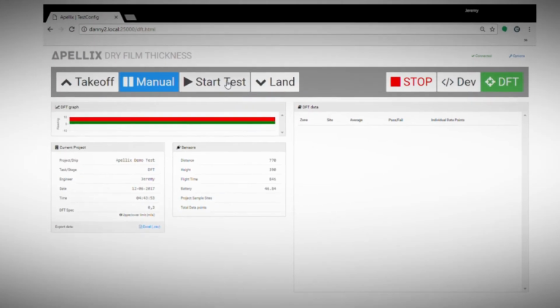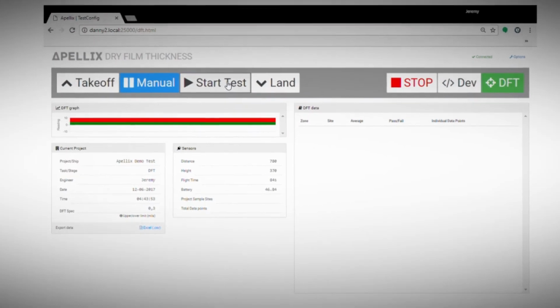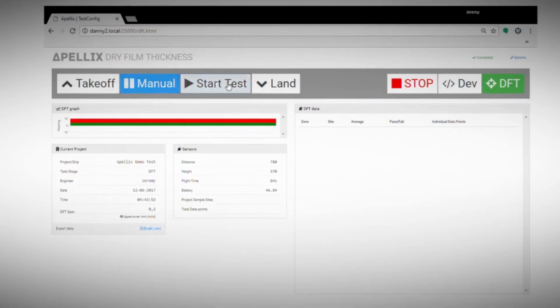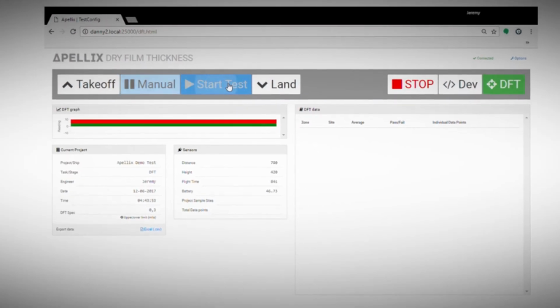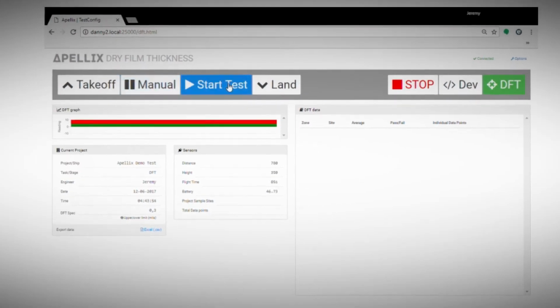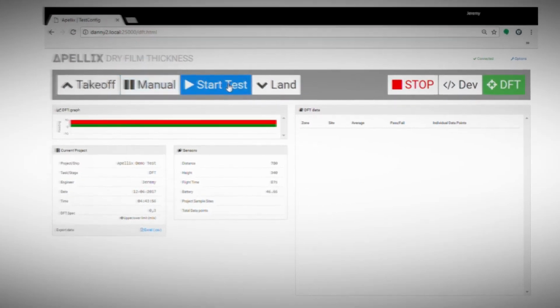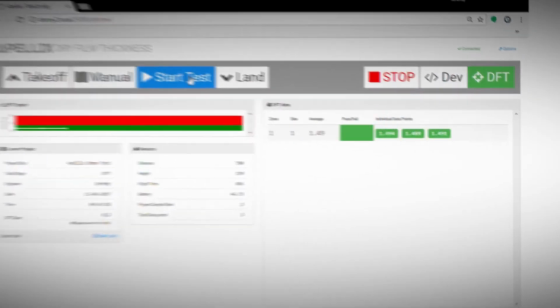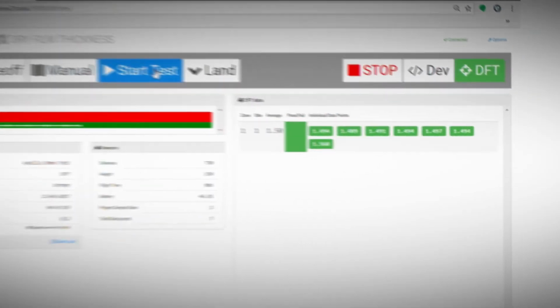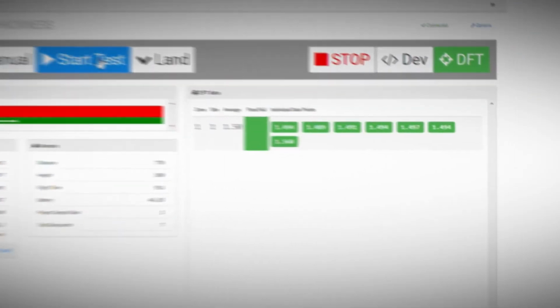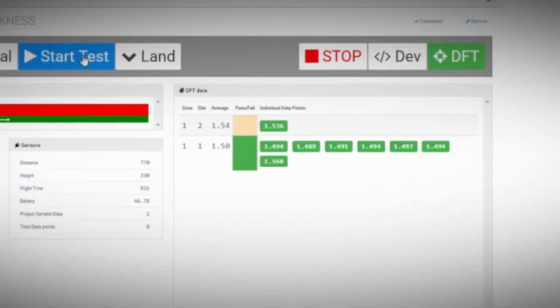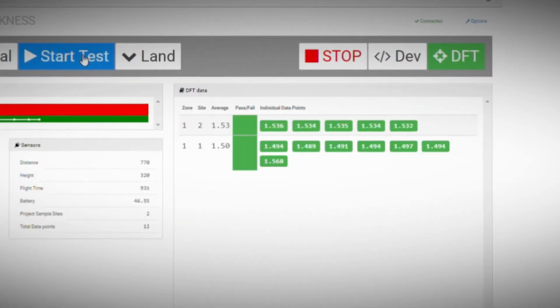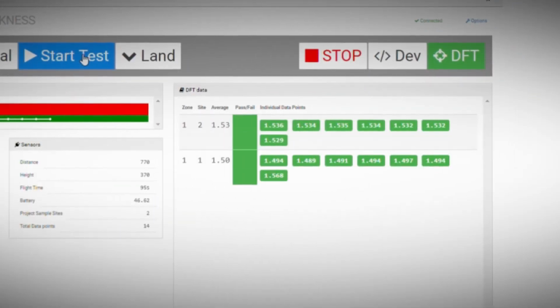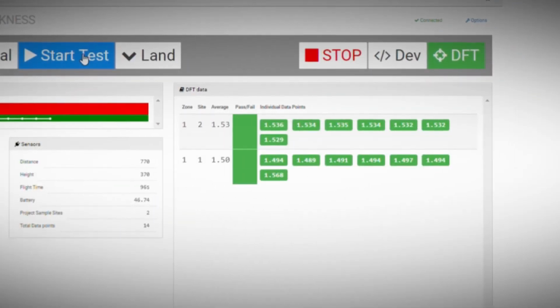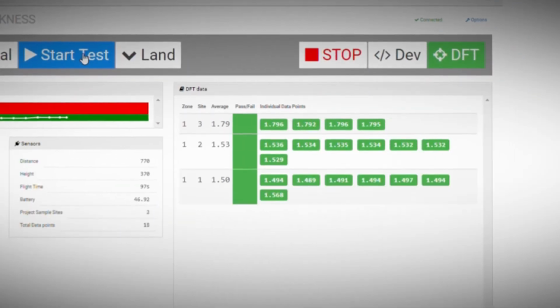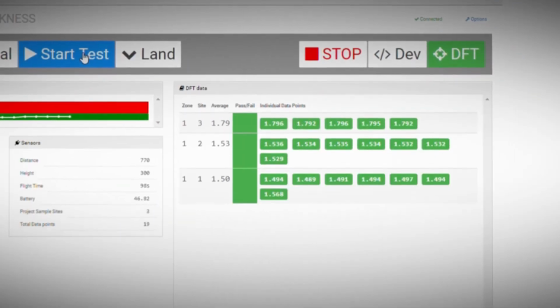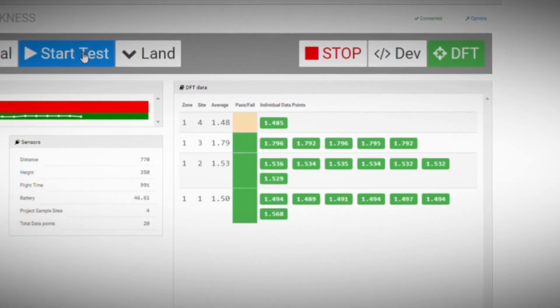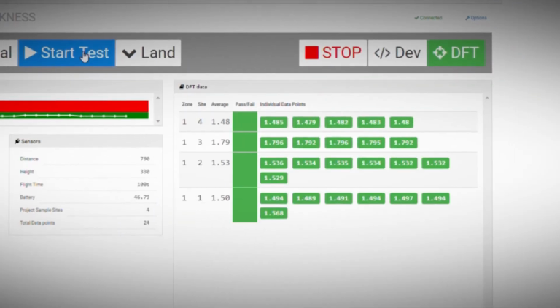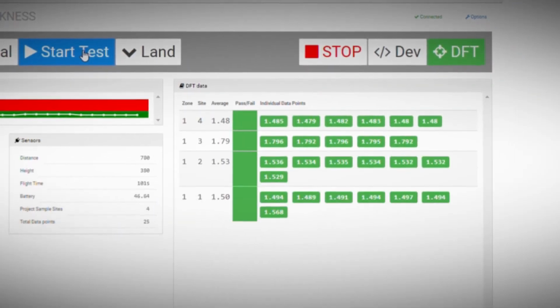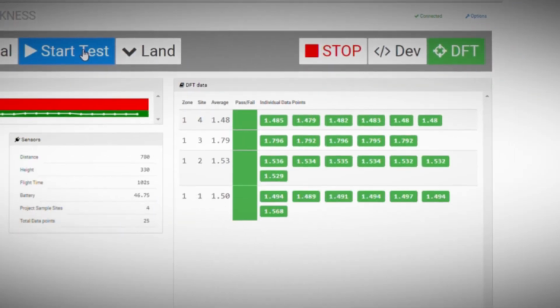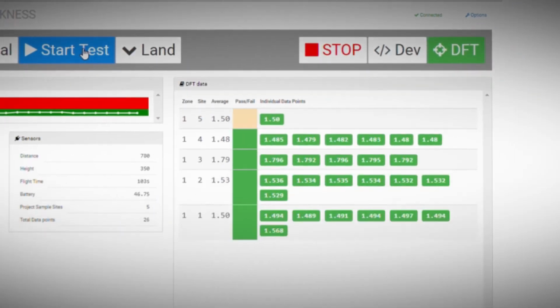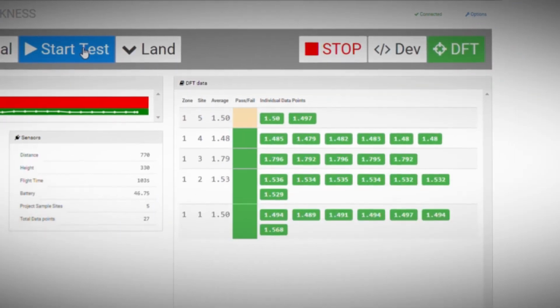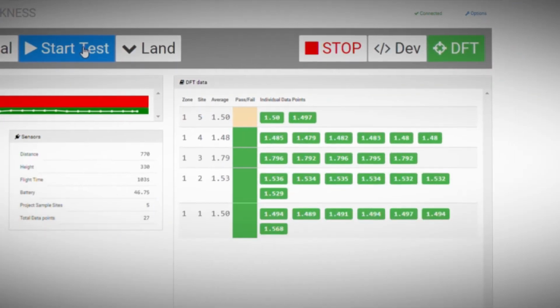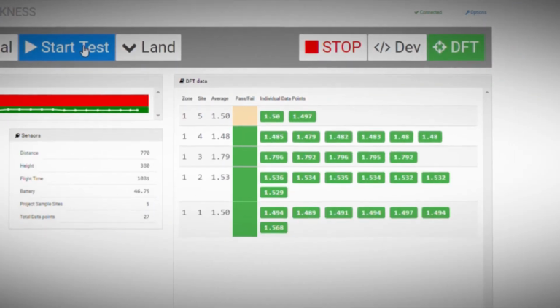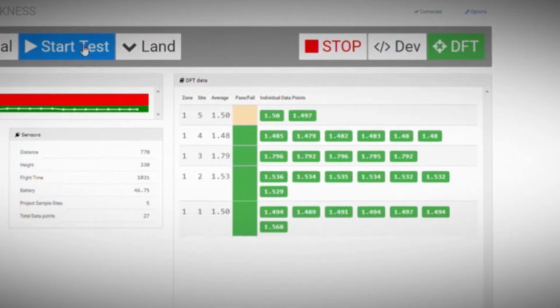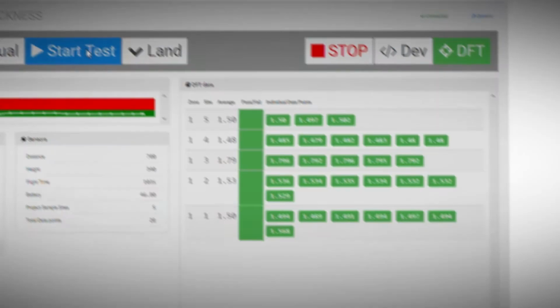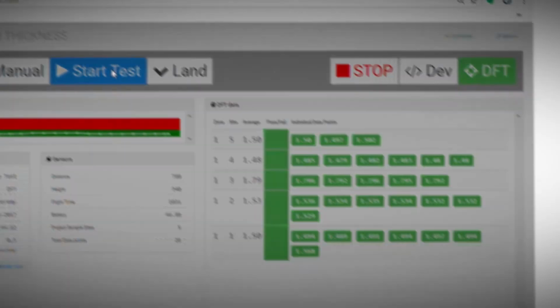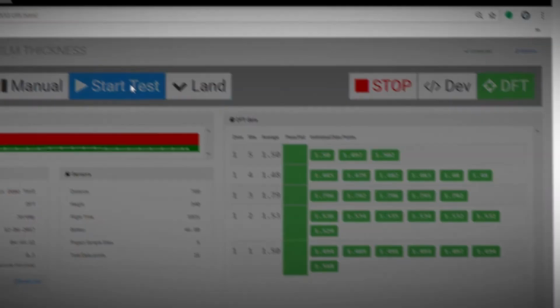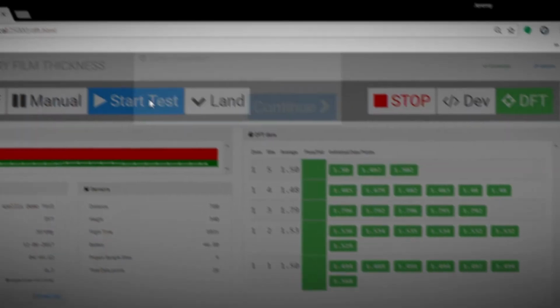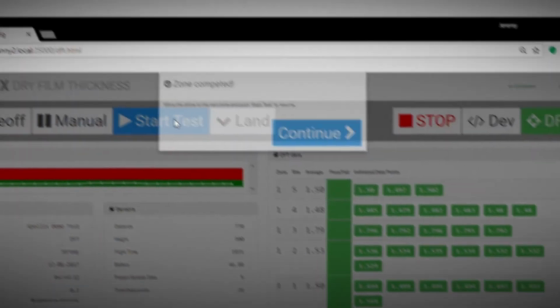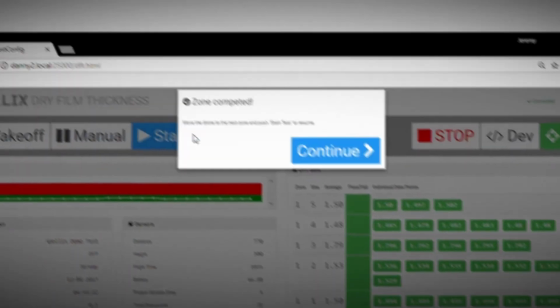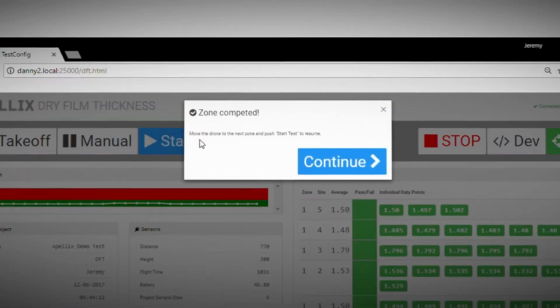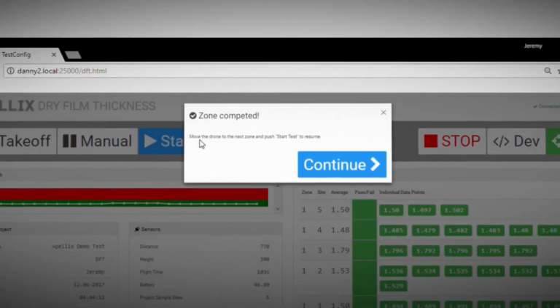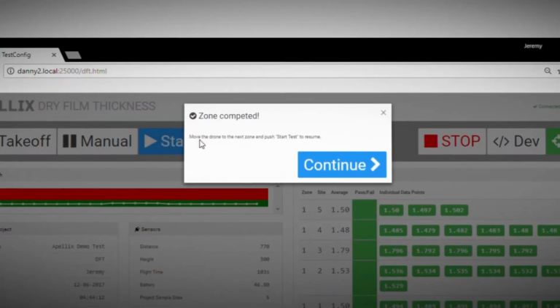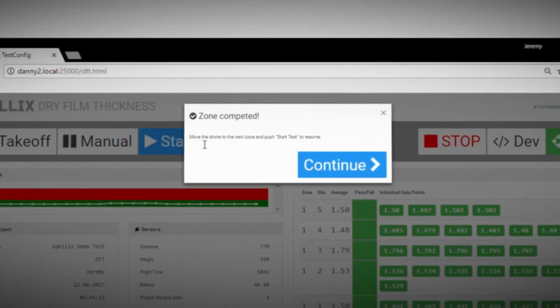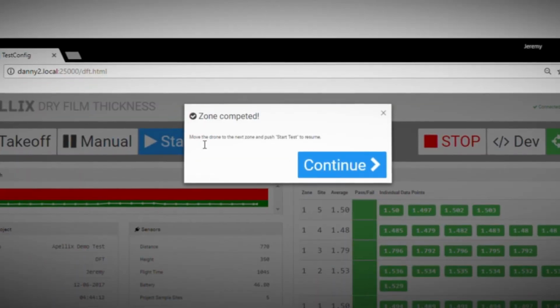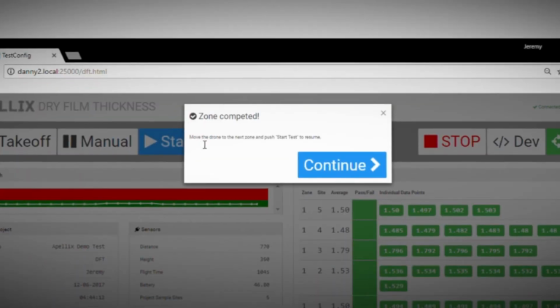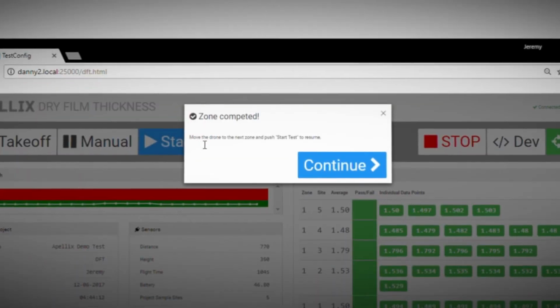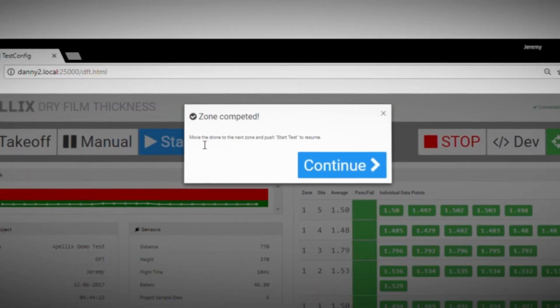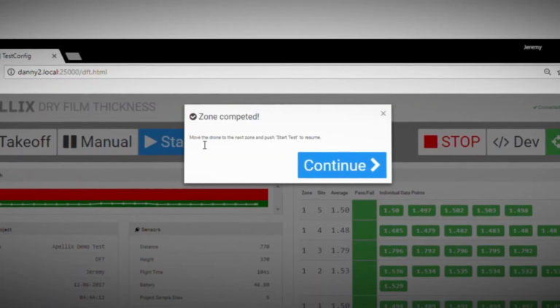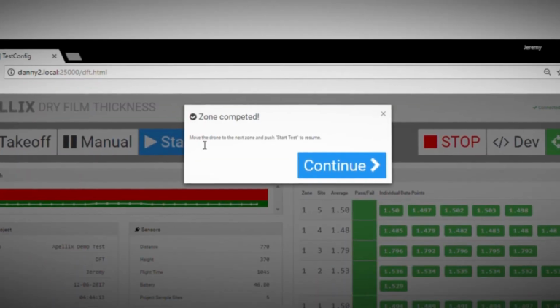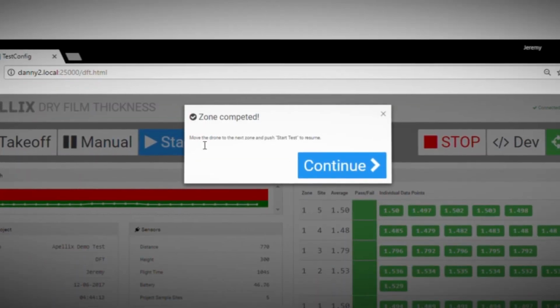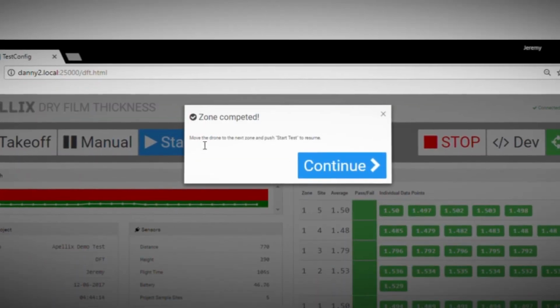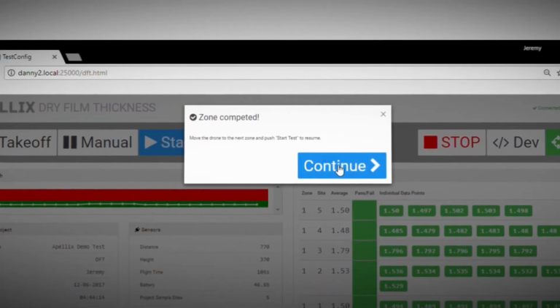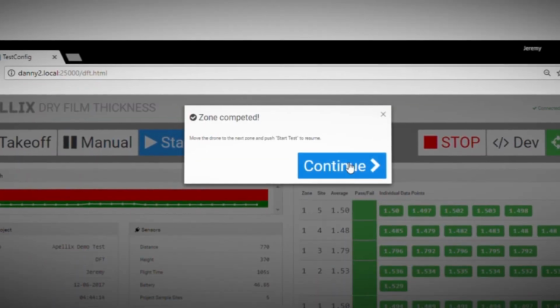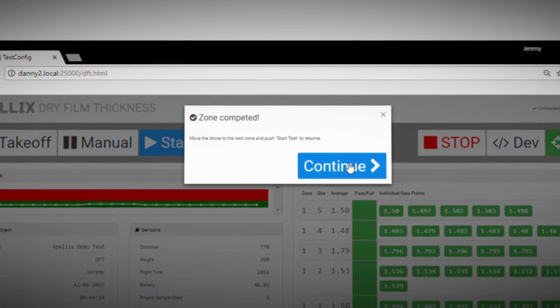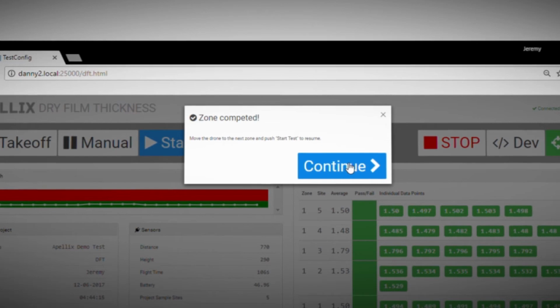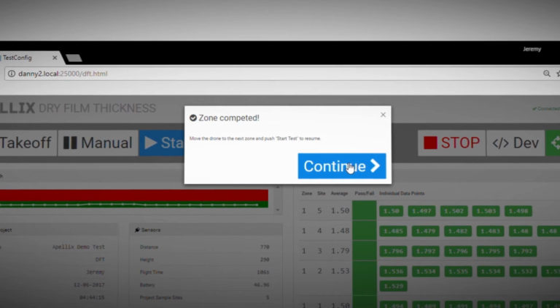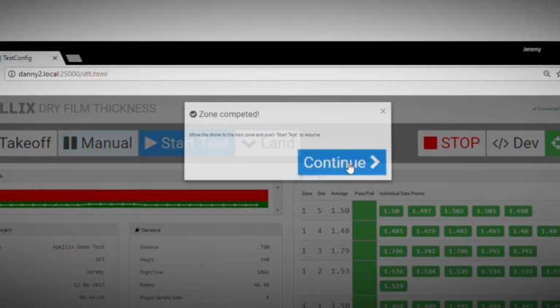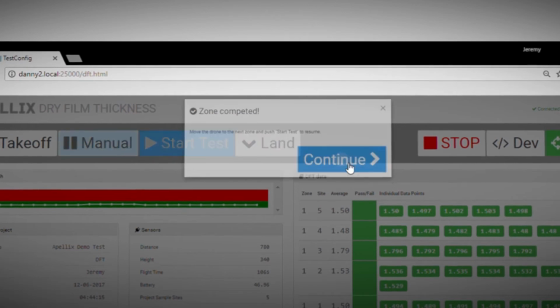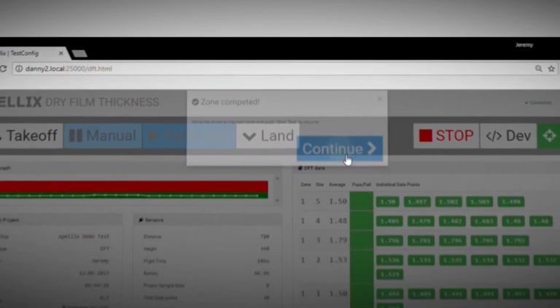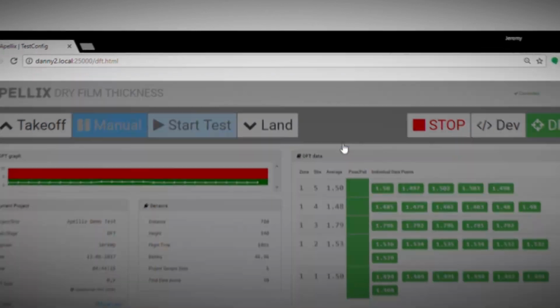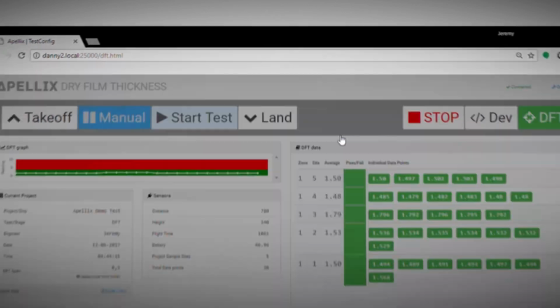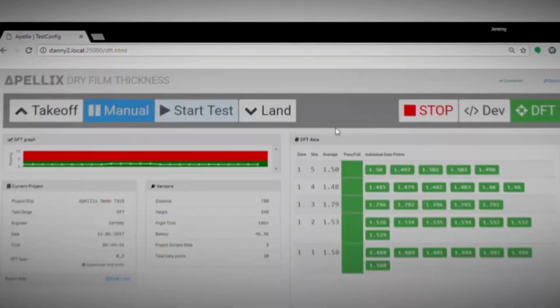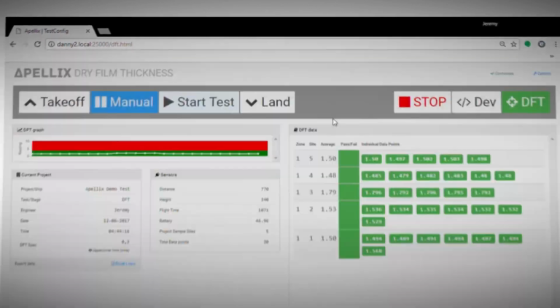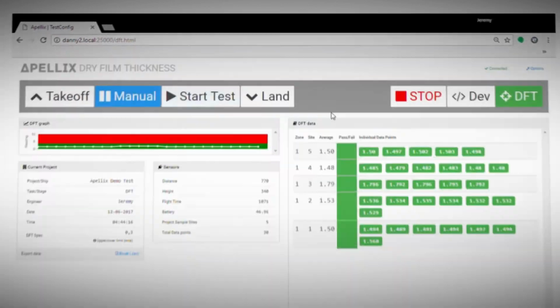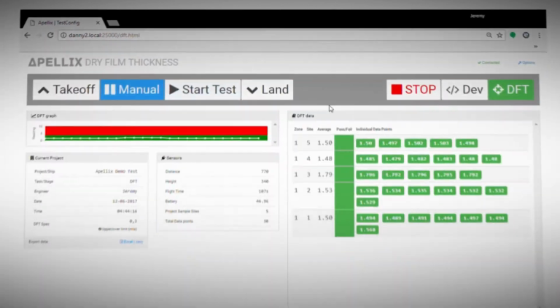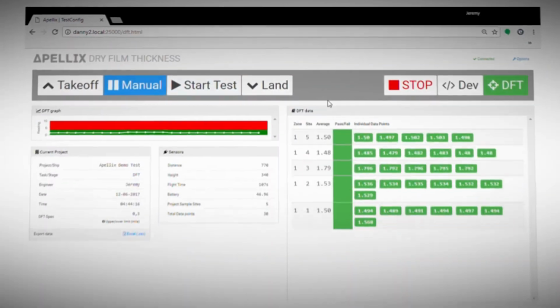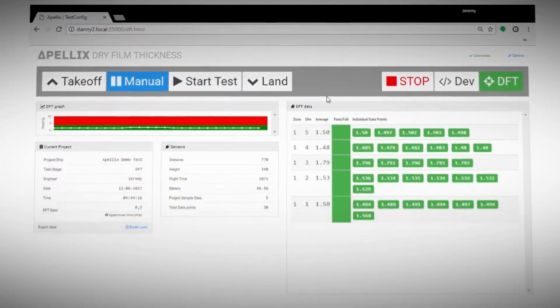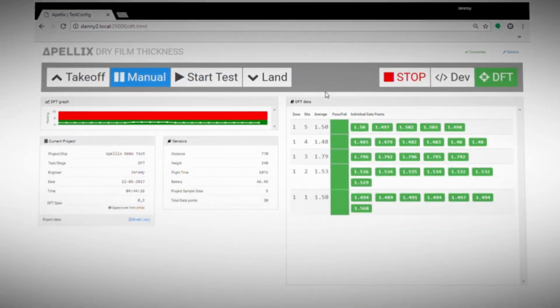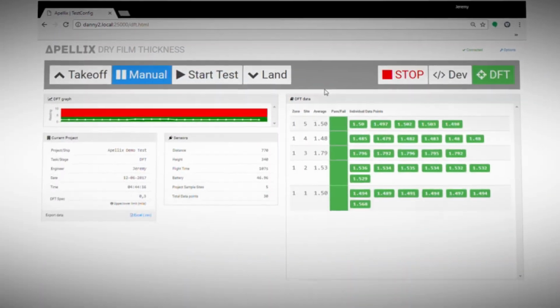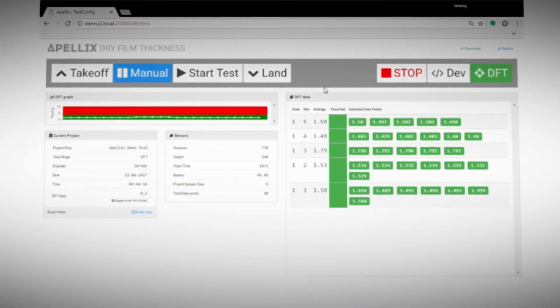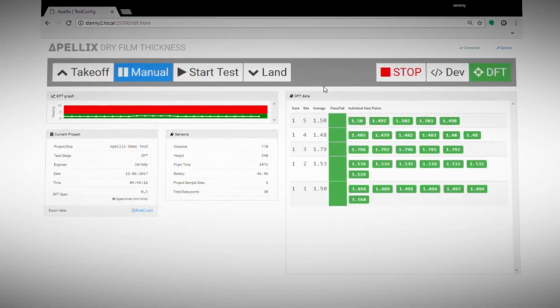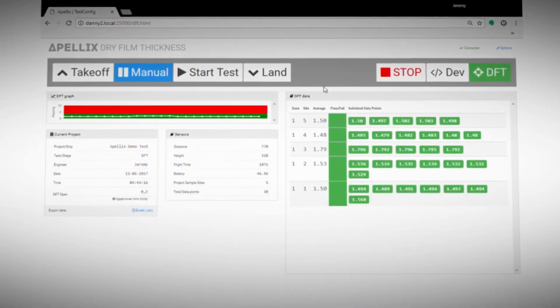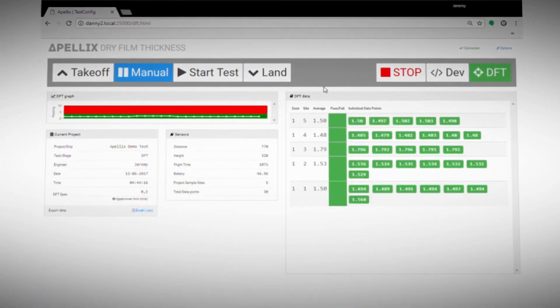We constantly record geospatial, environmental and job data via IoT and store it at our data center.